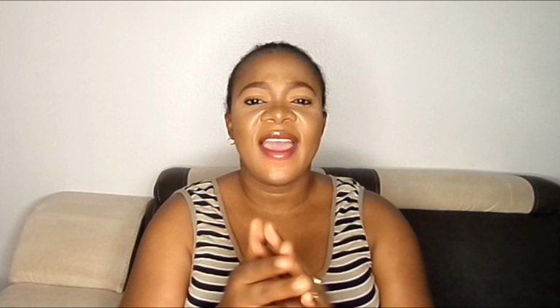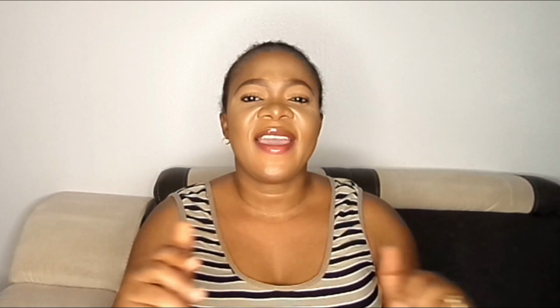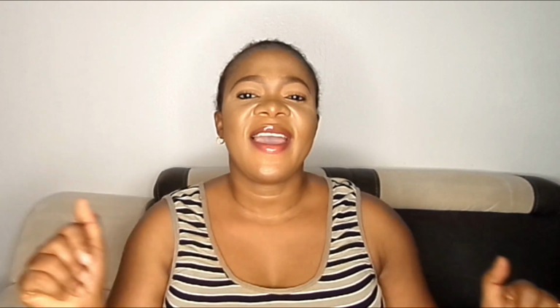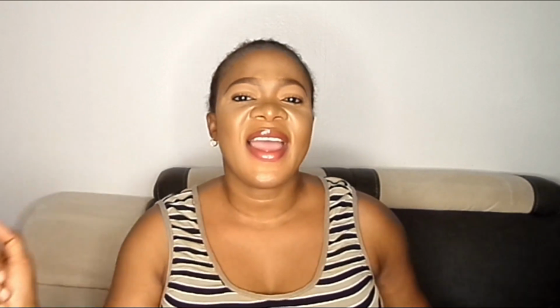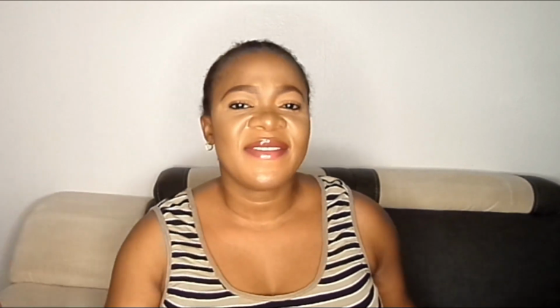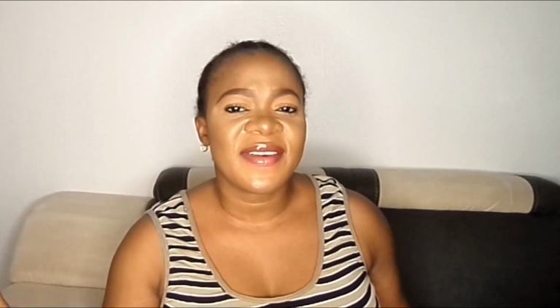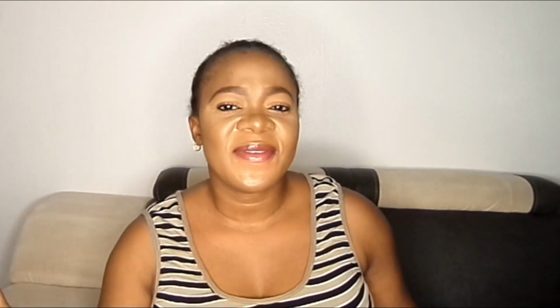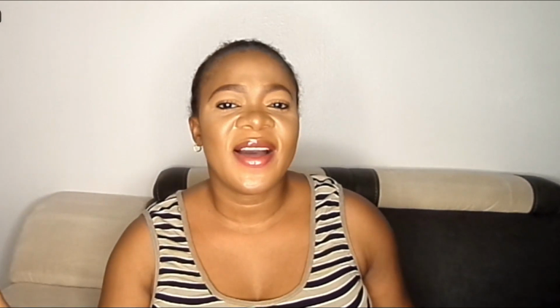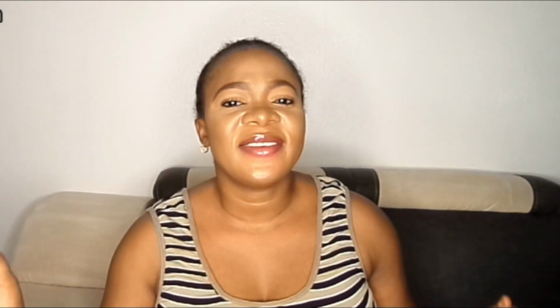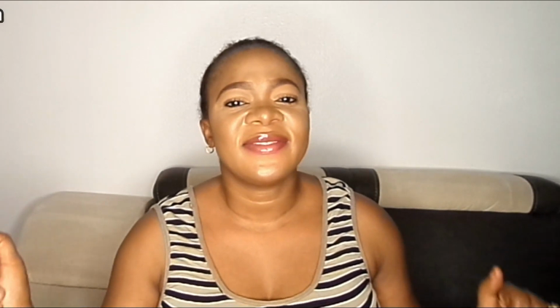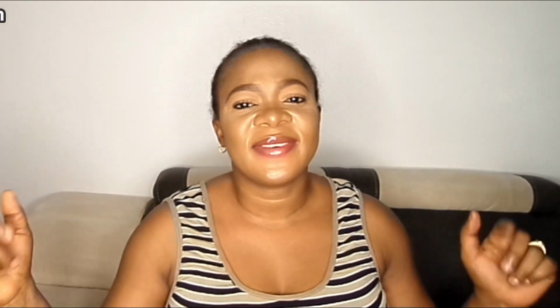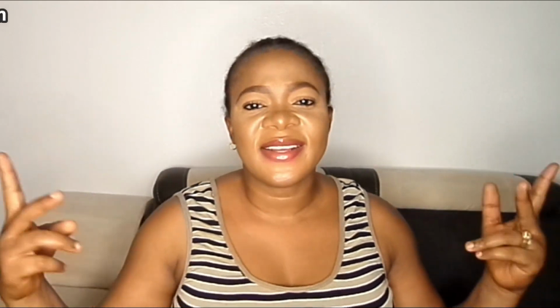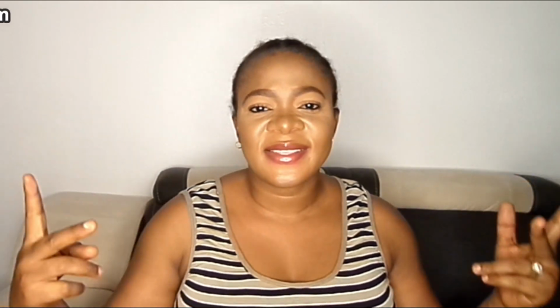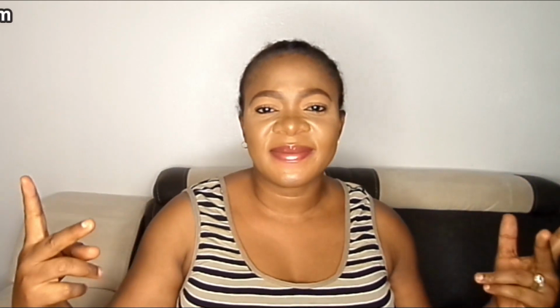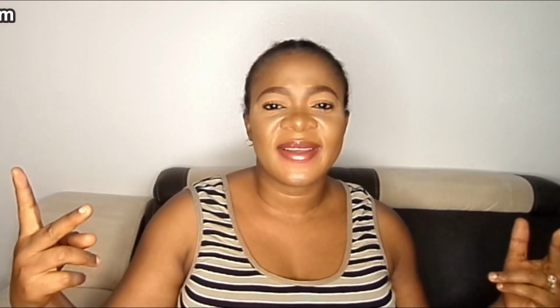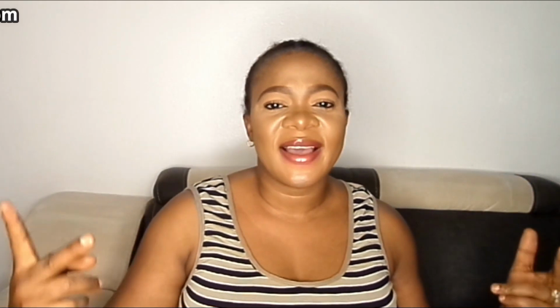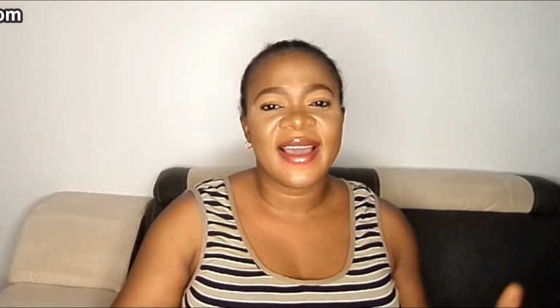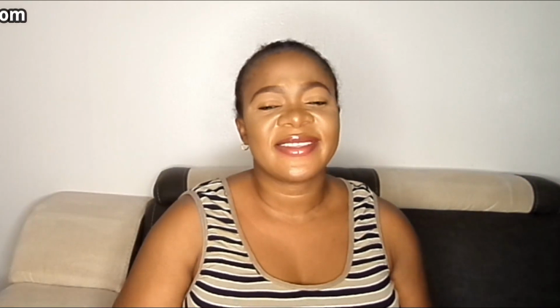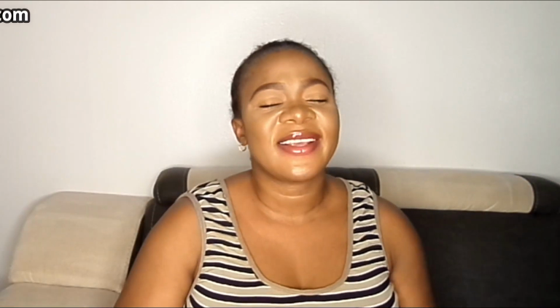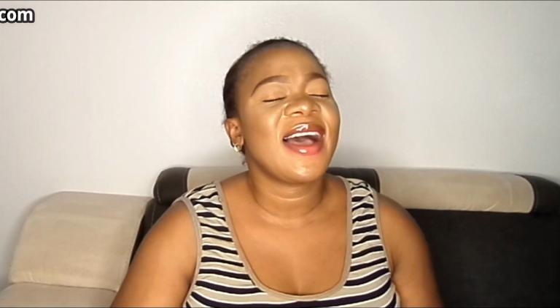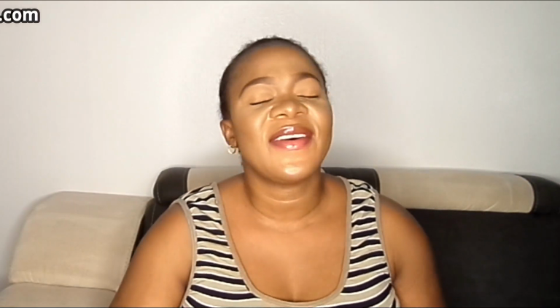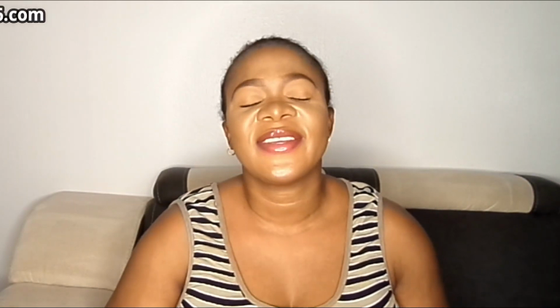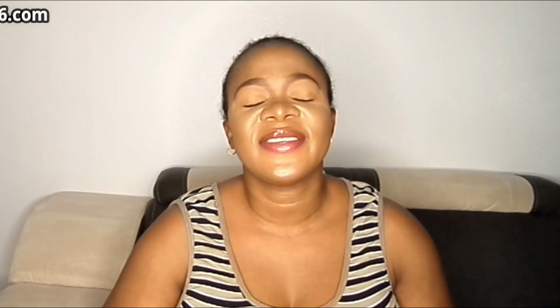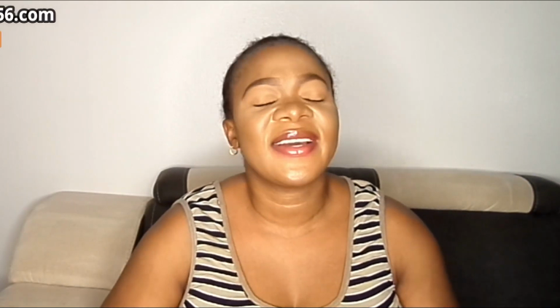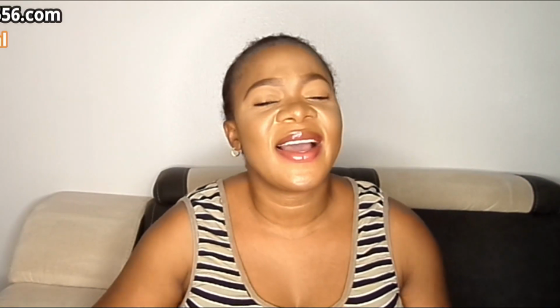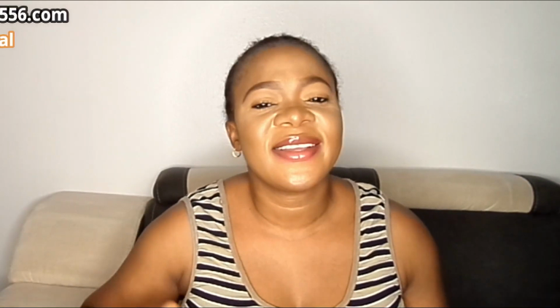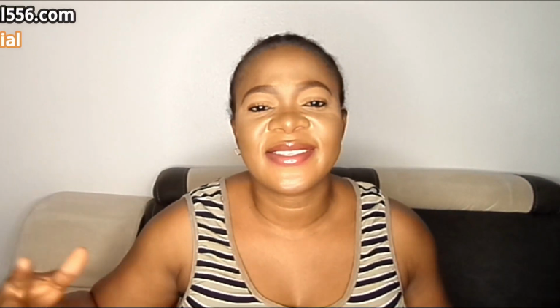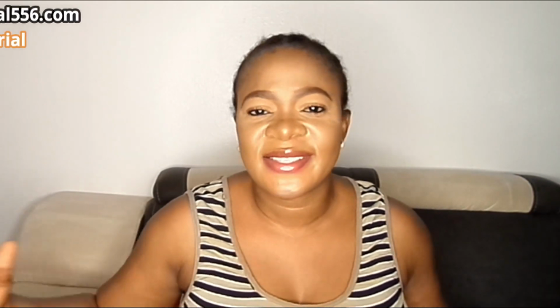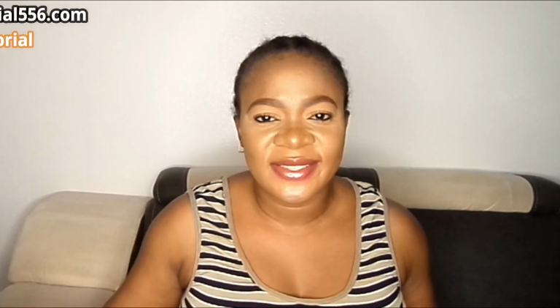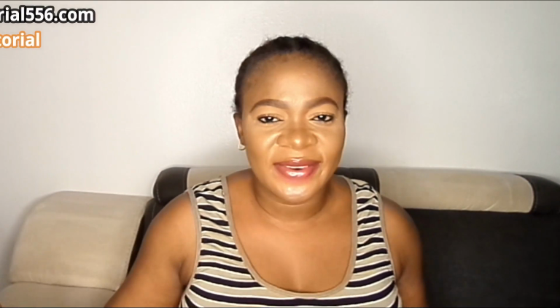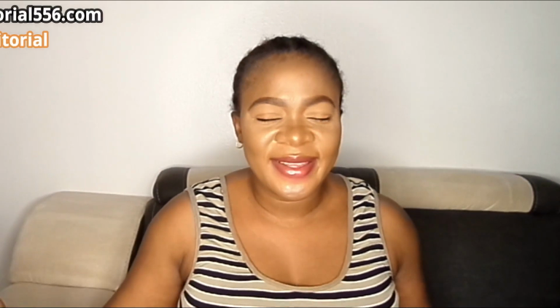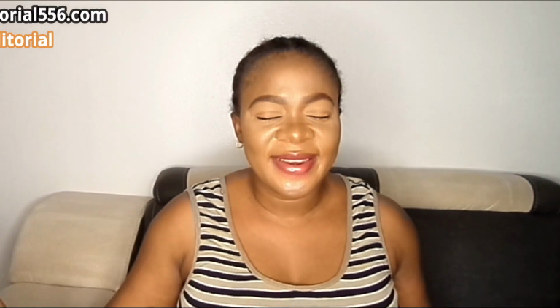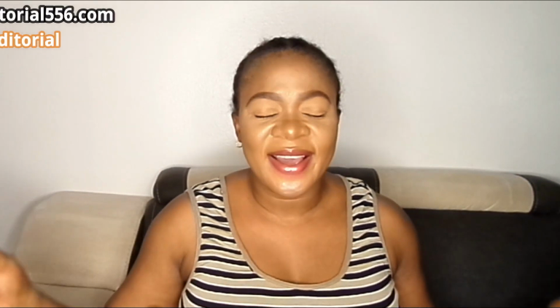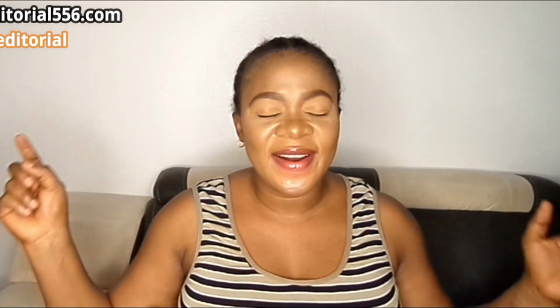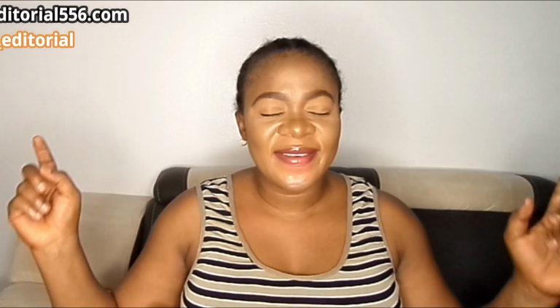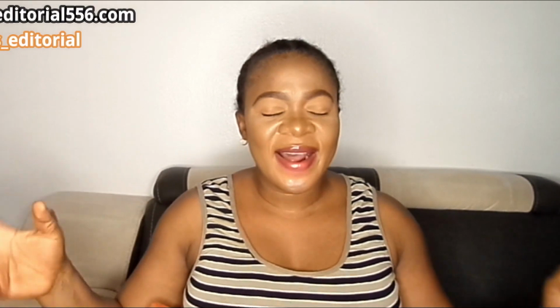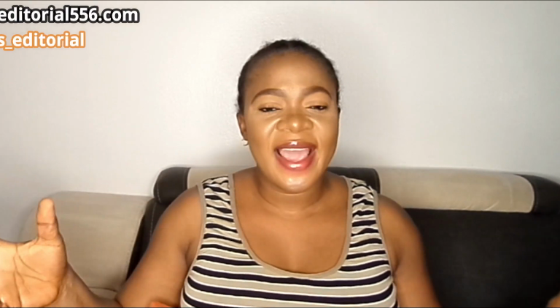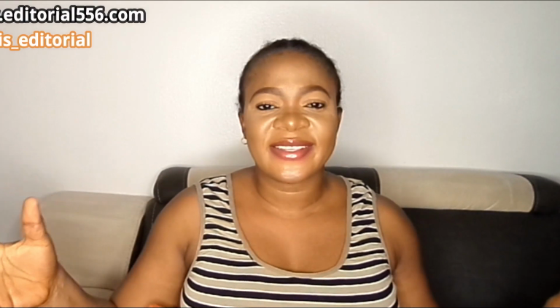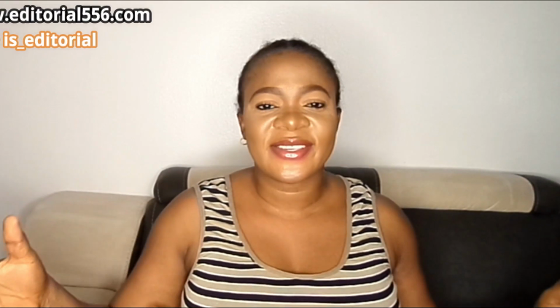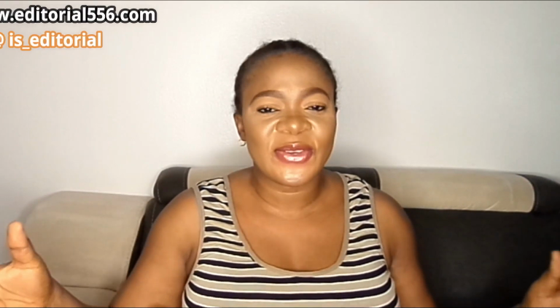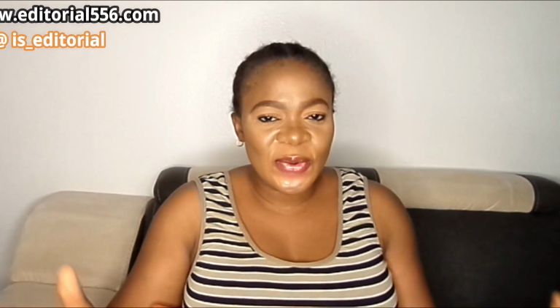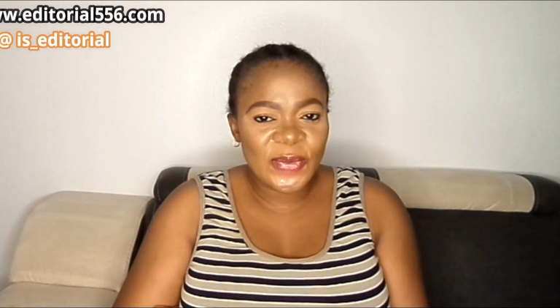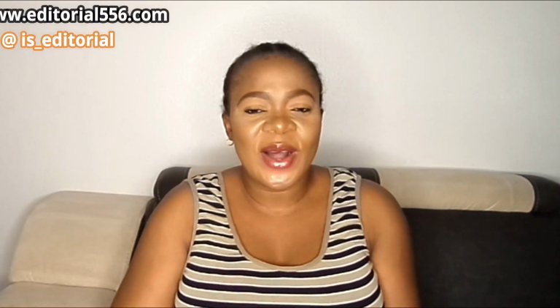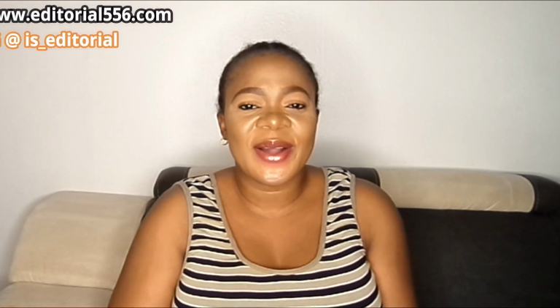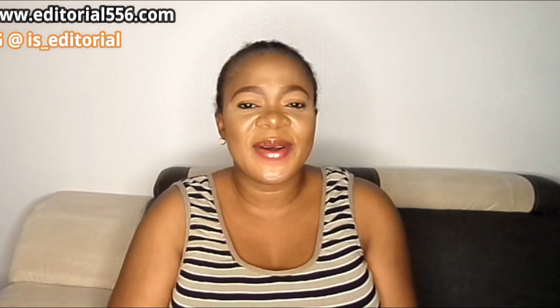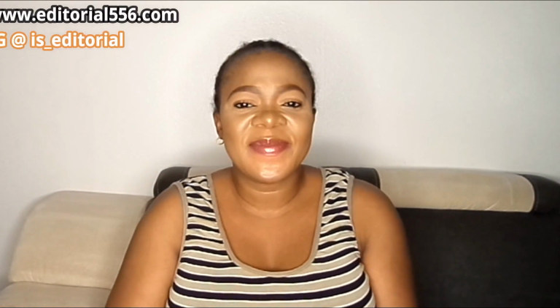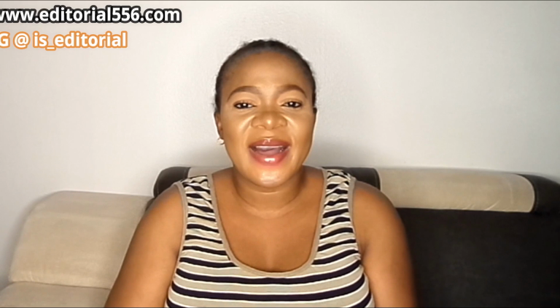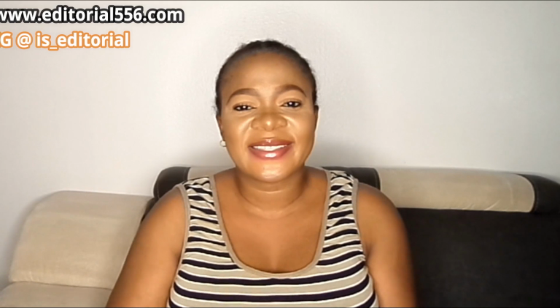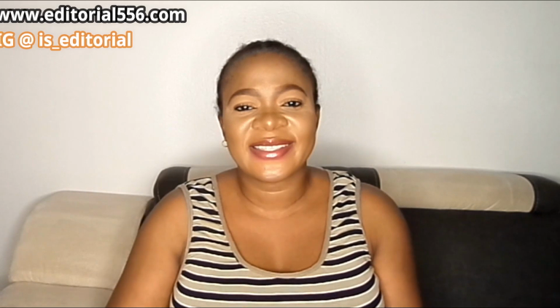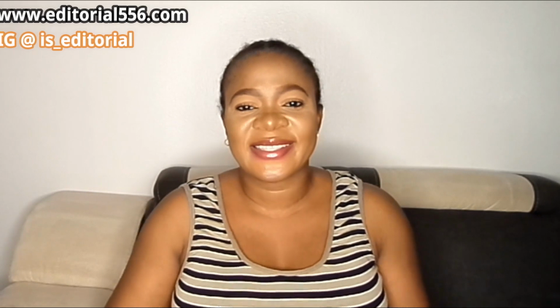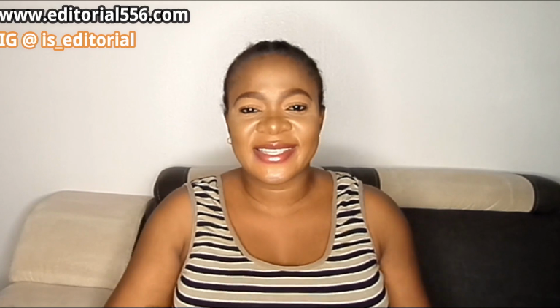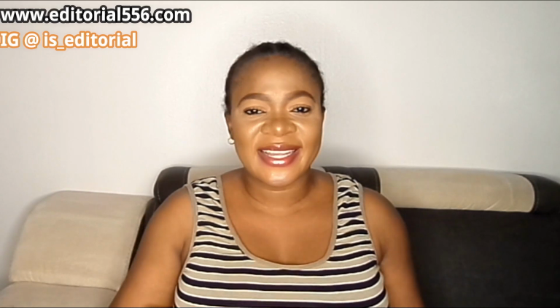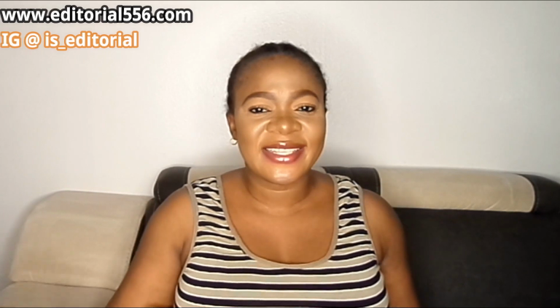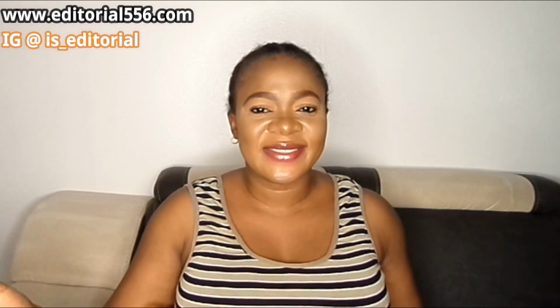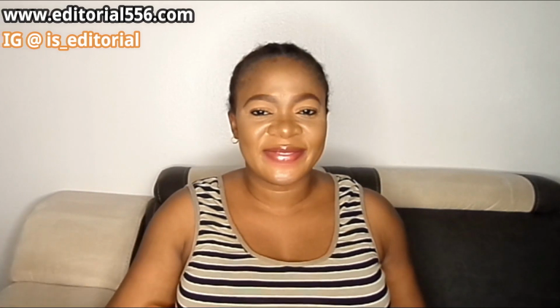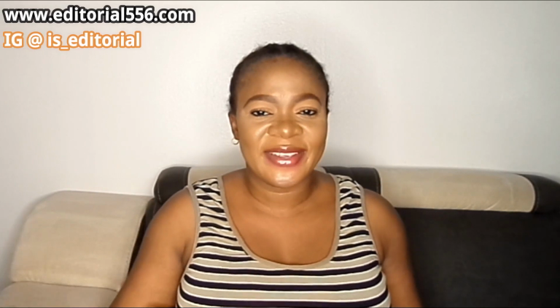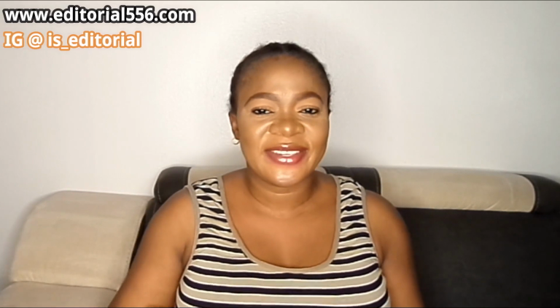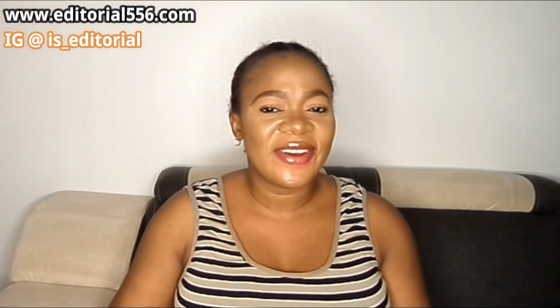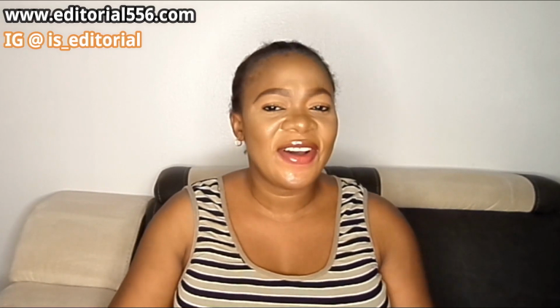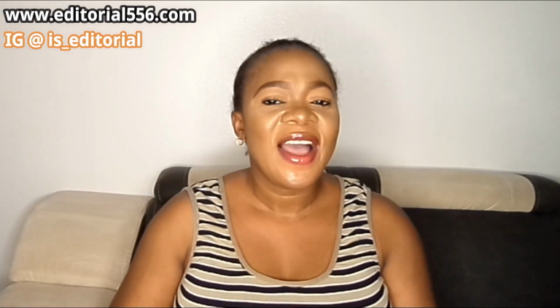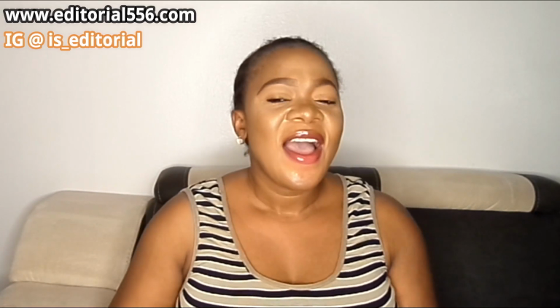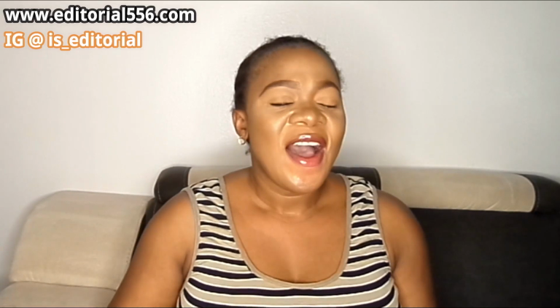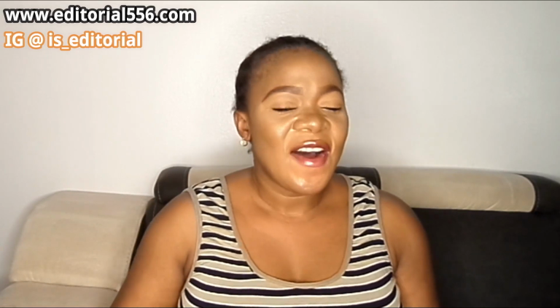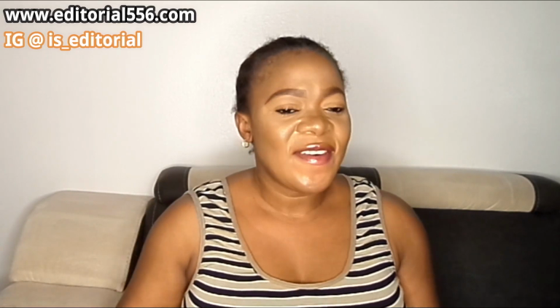Hey everyone, what's up guys? How are you guys doing? Alright, so welcome back to today's video.